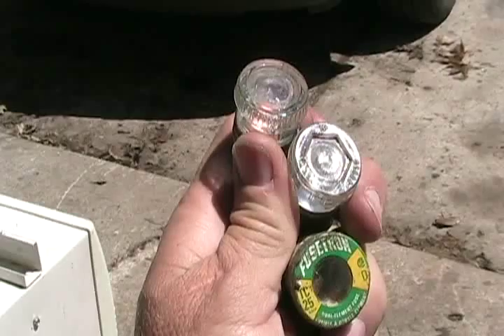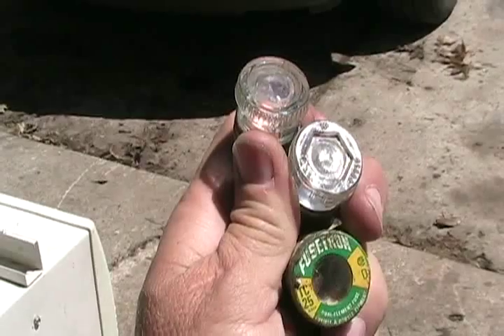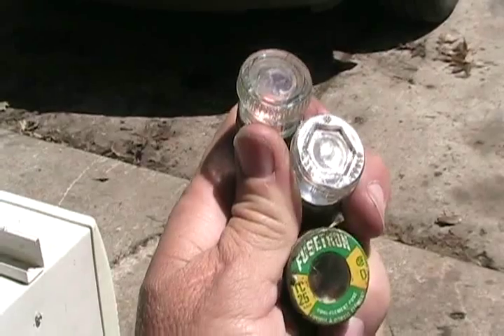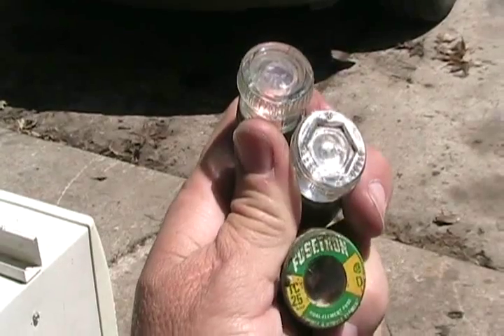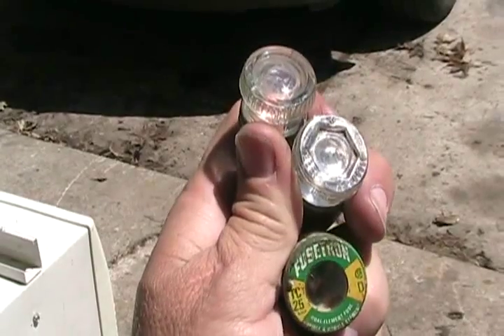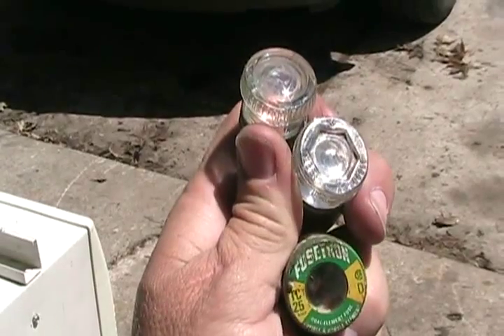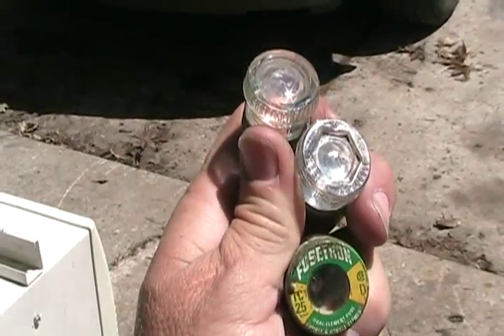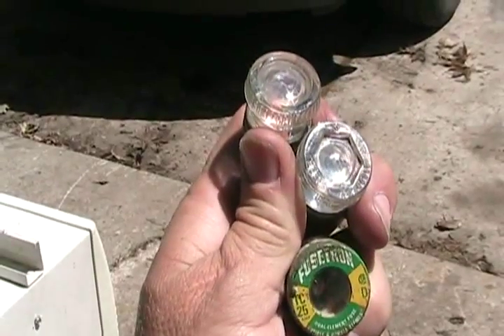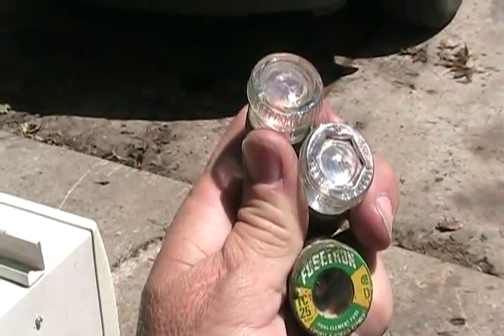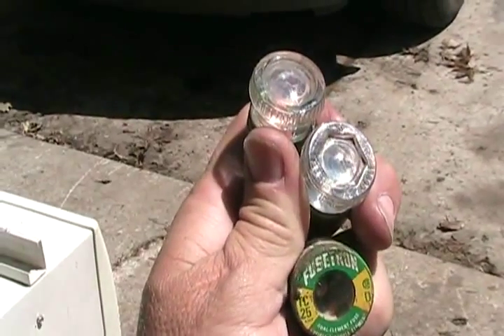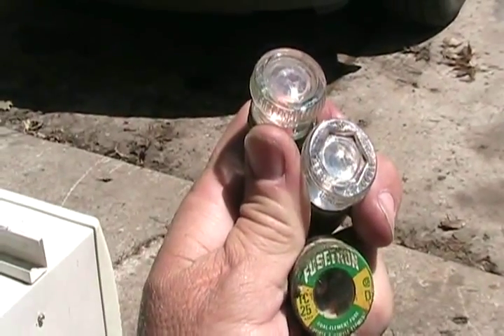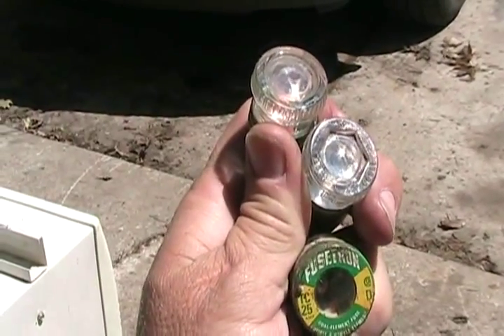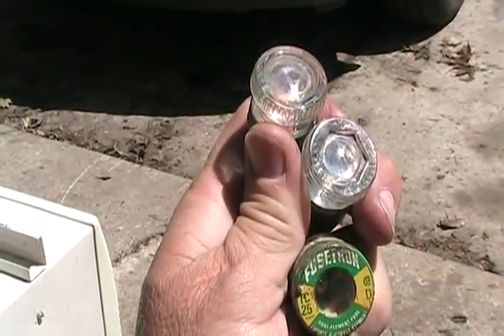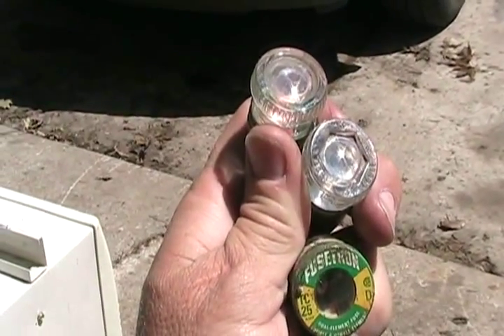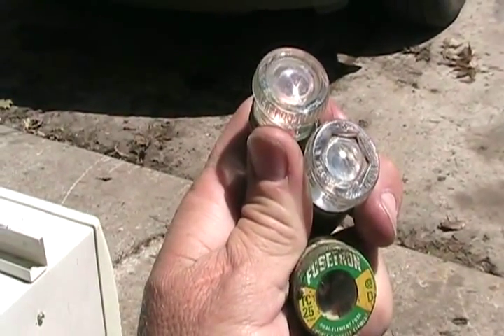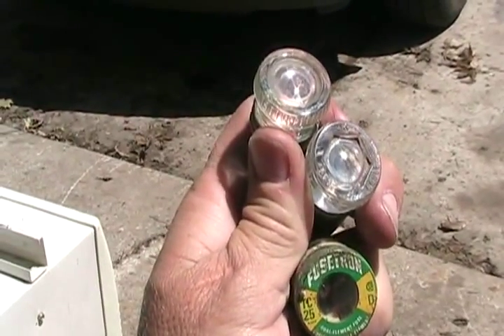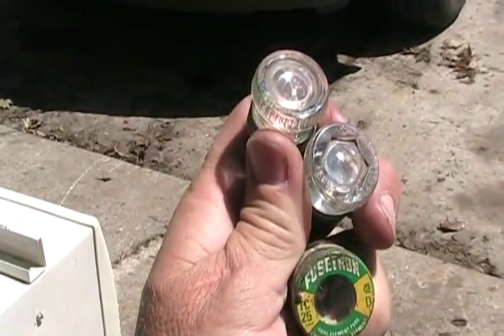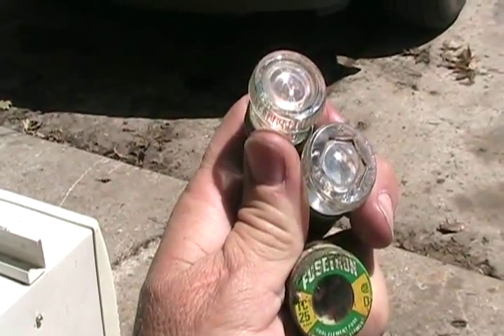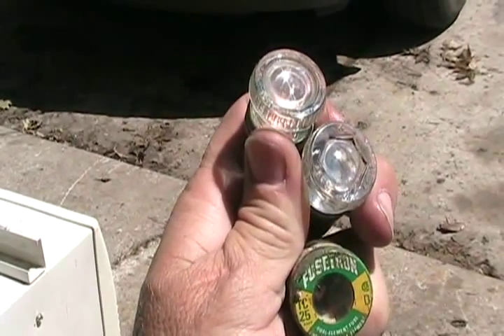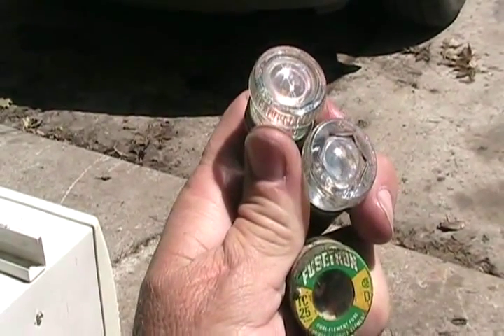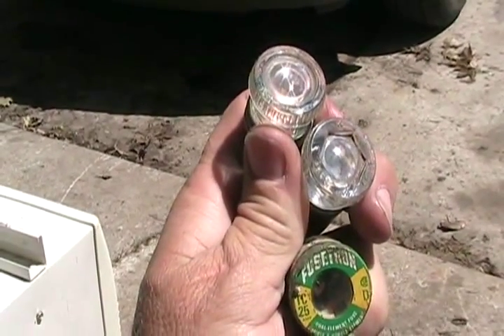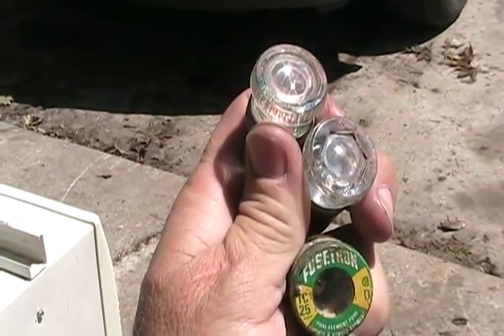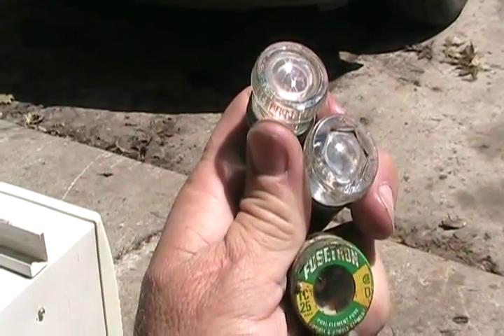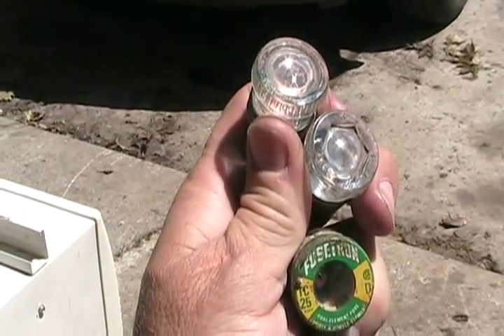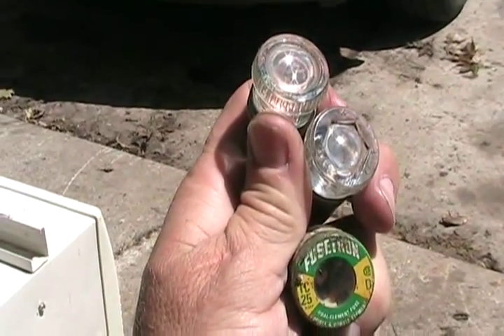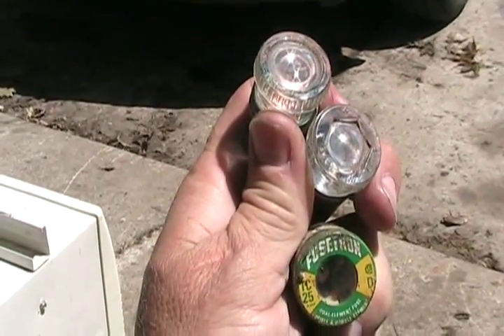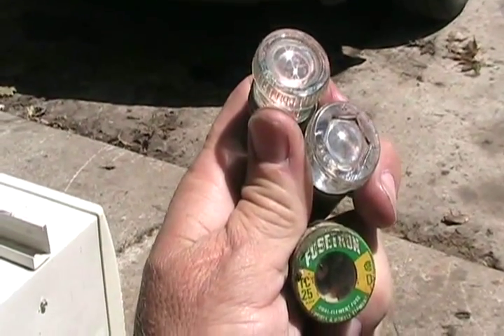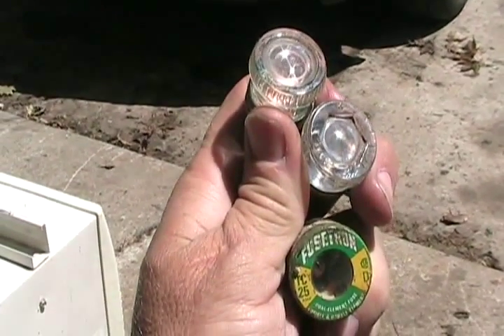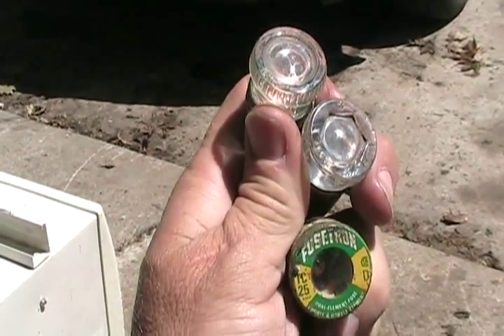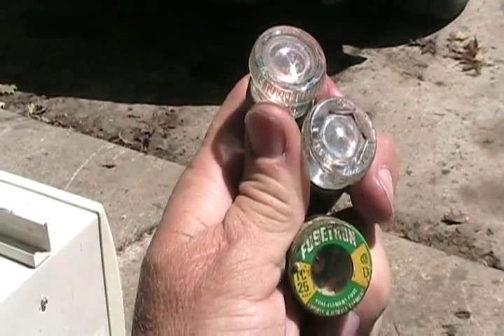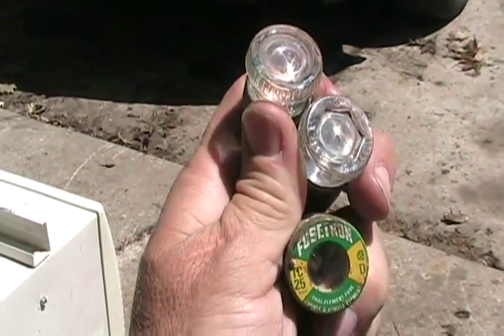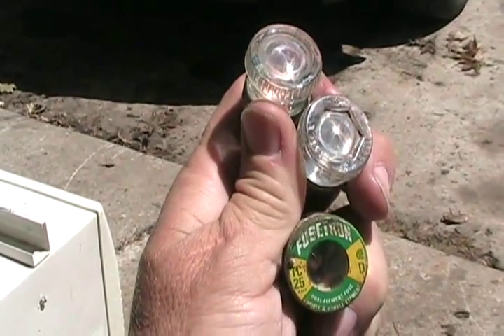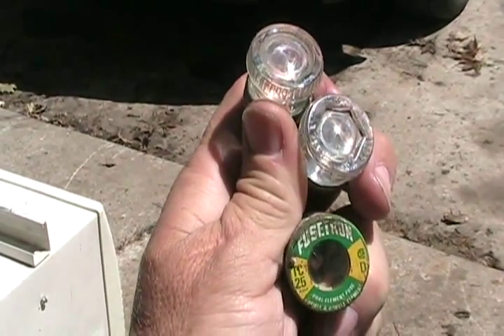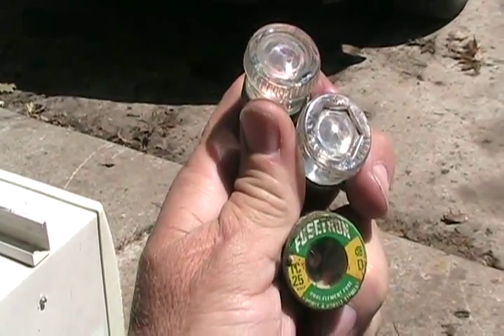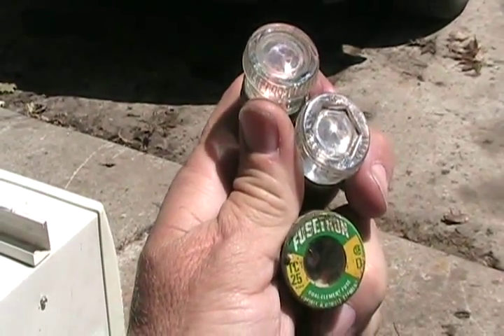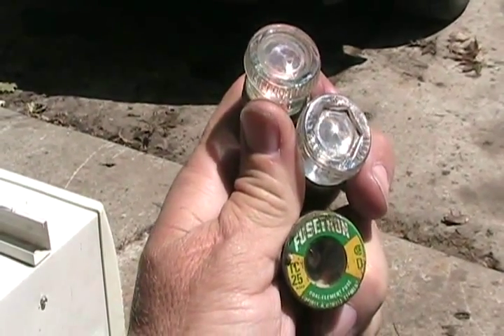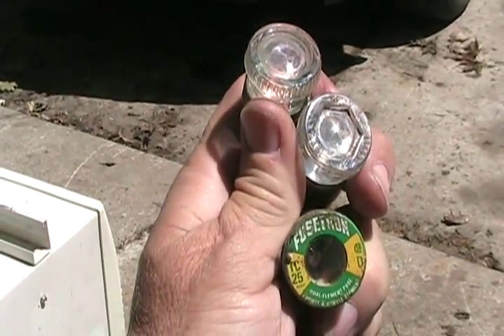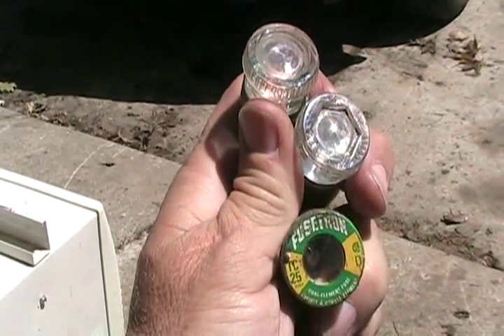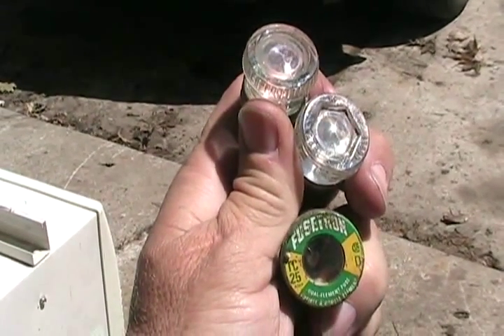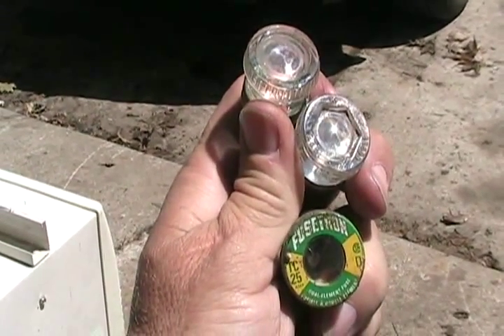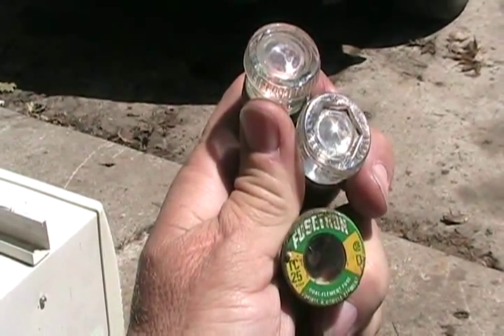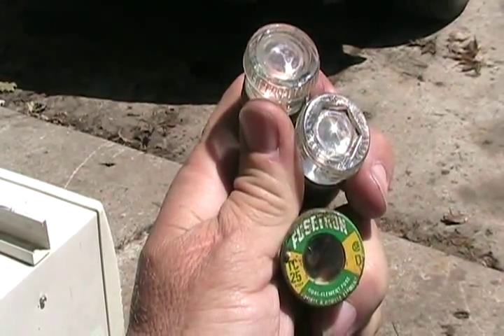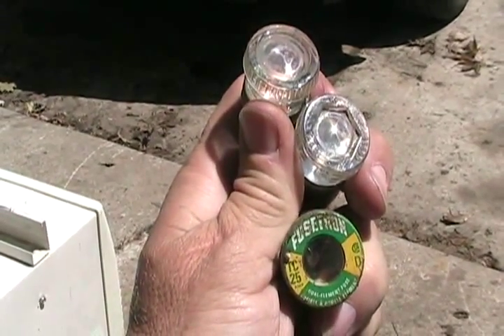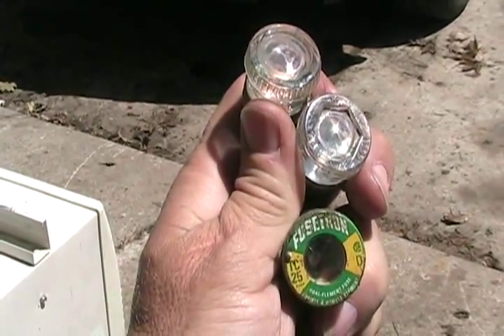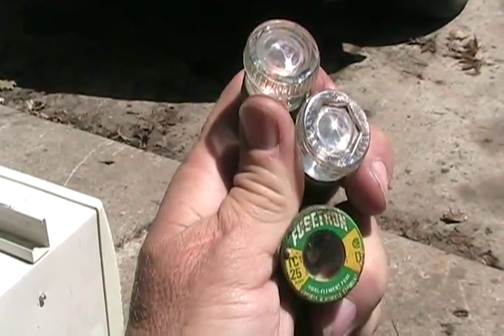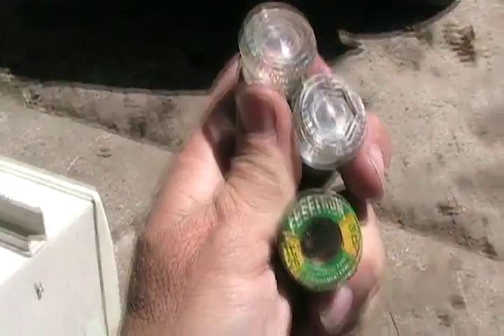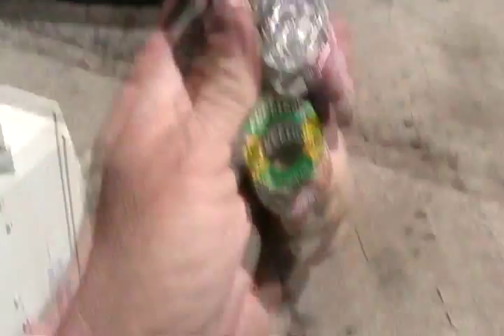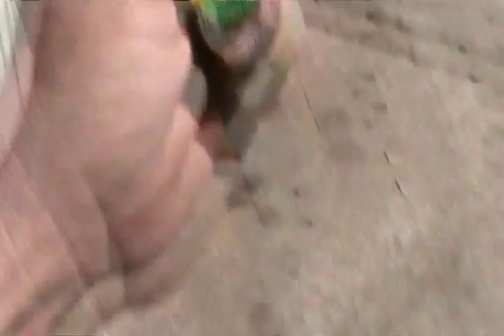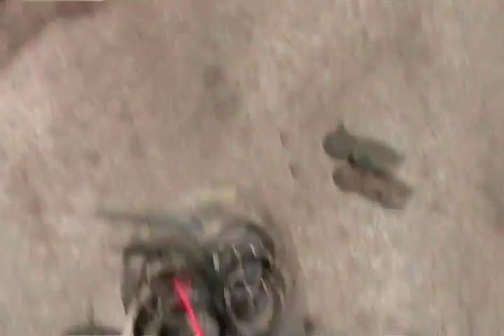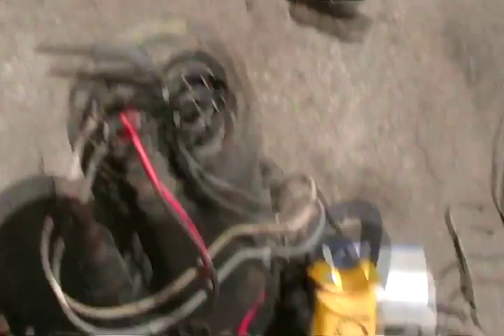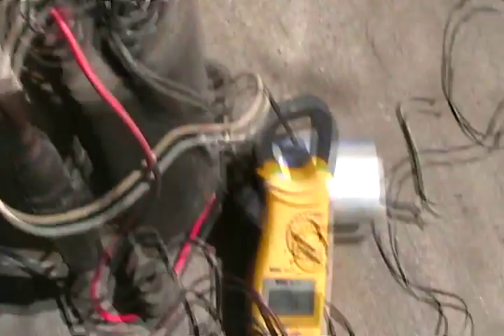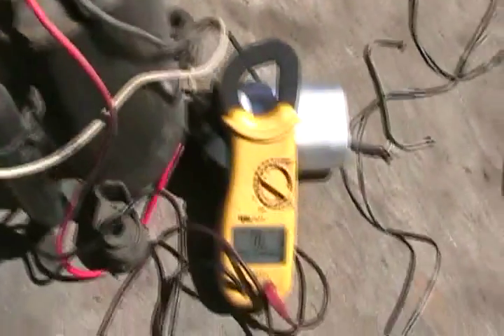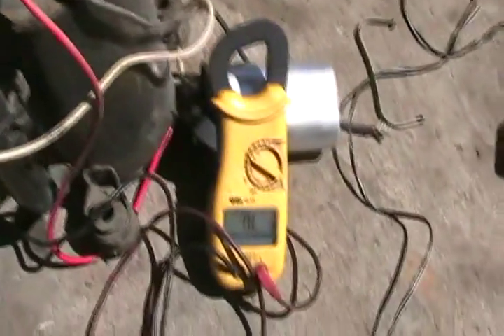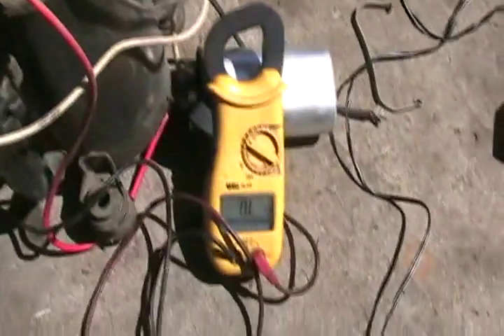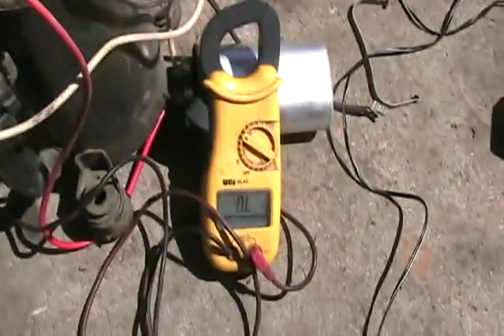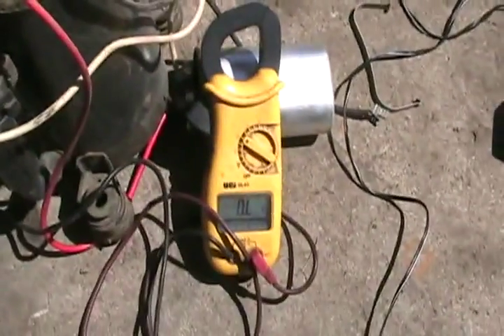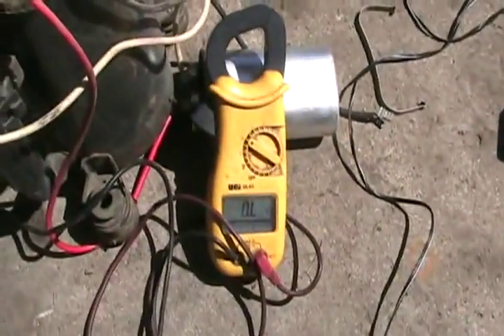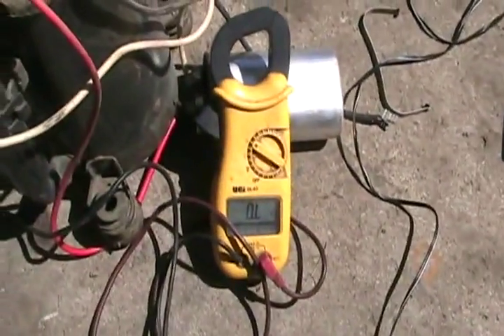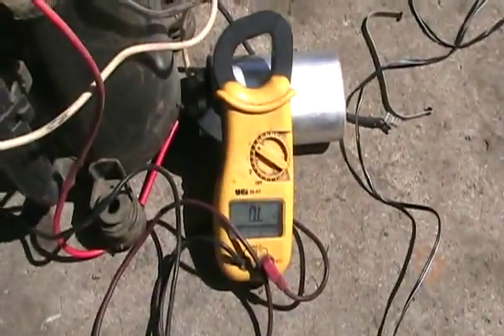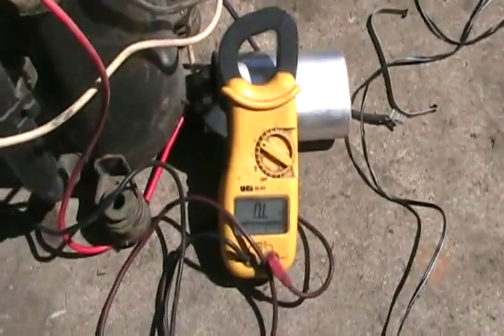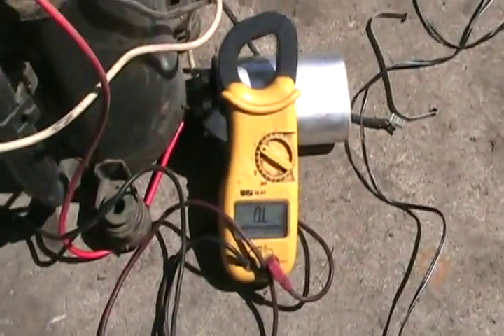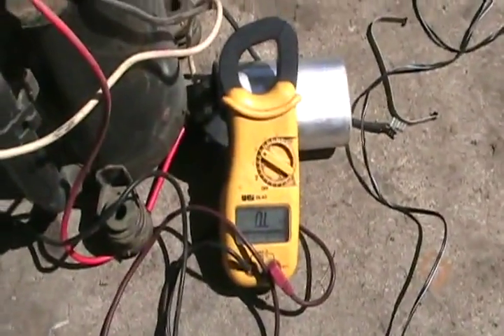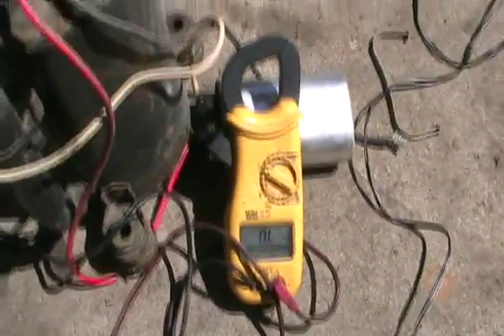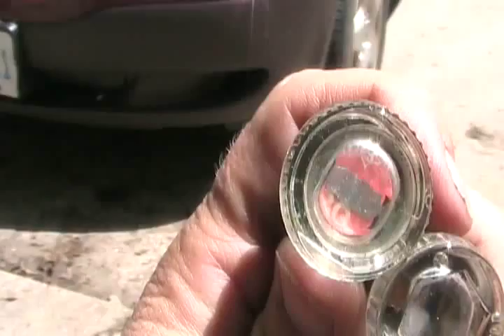Home fuses are sometimes easy to see if they're blown, and sometimes without a trained eye you can't tell, so a meter is very handy to have.